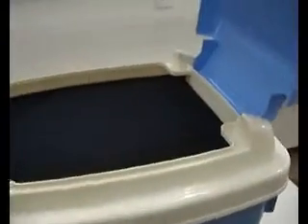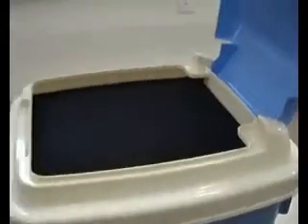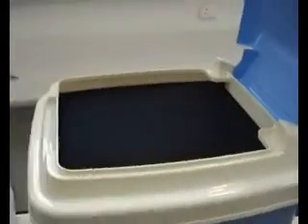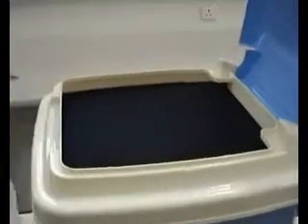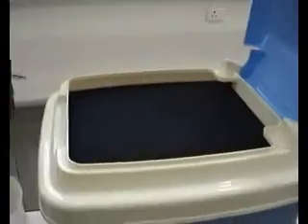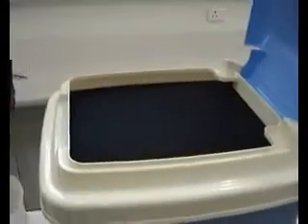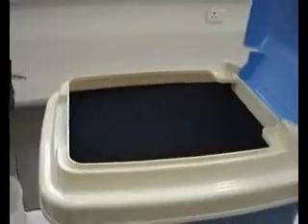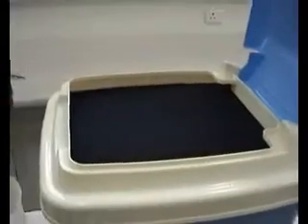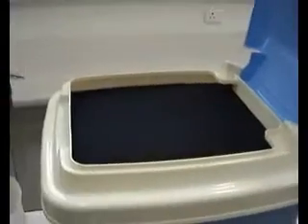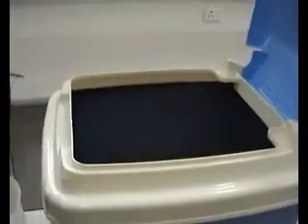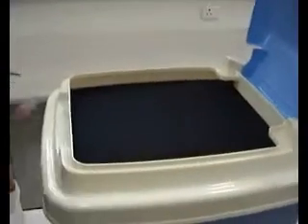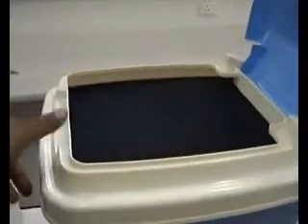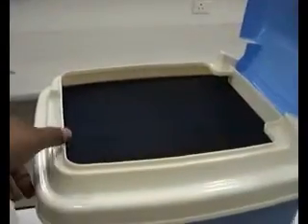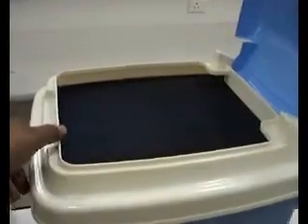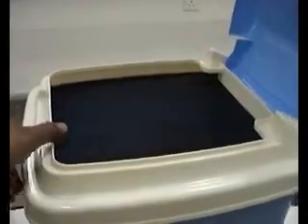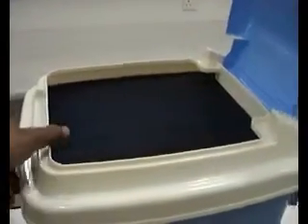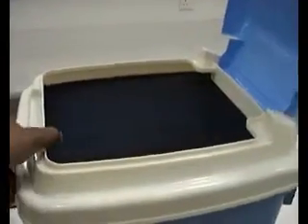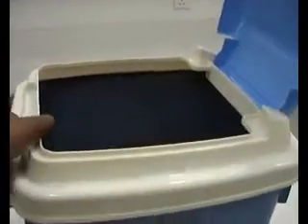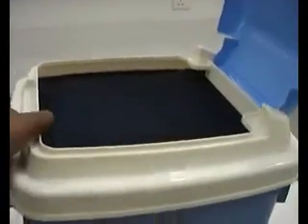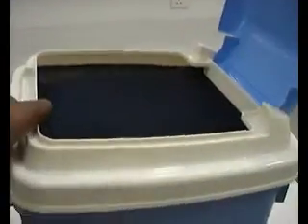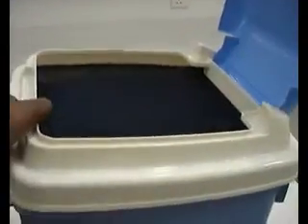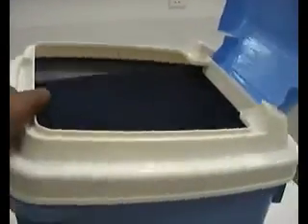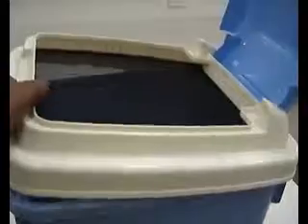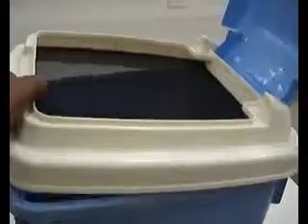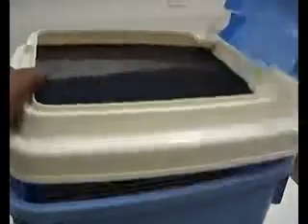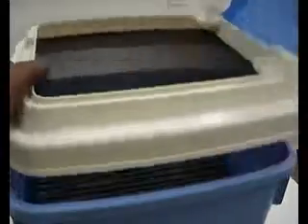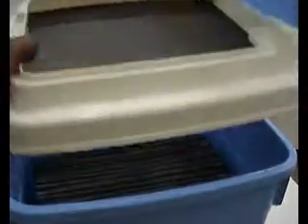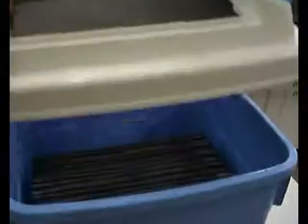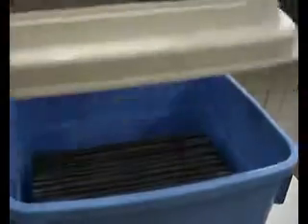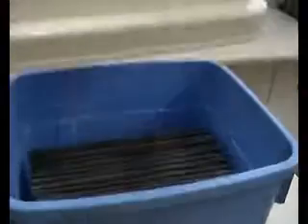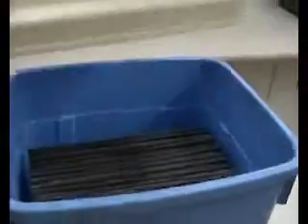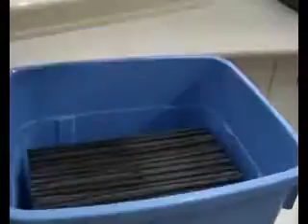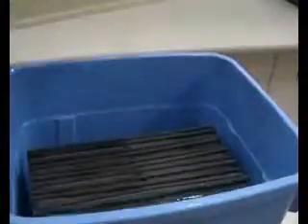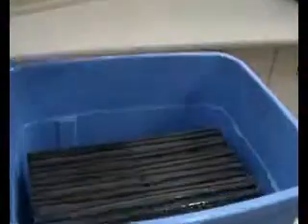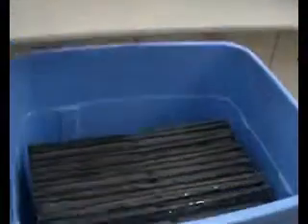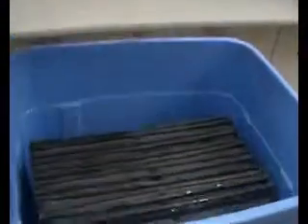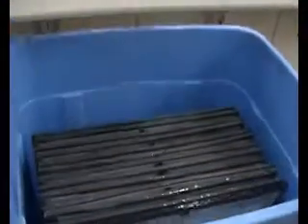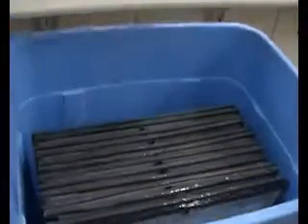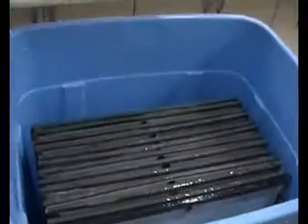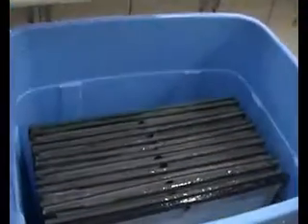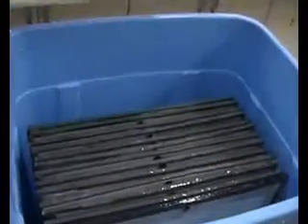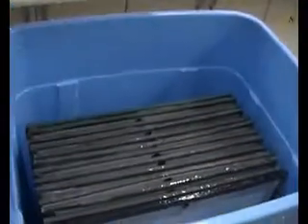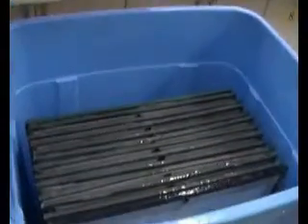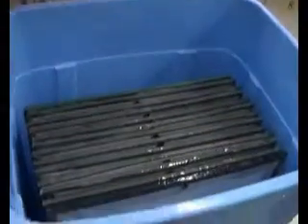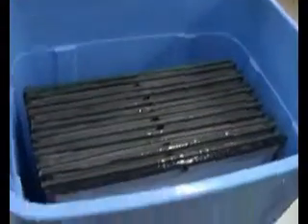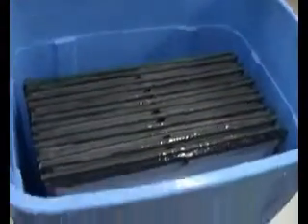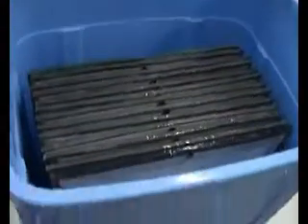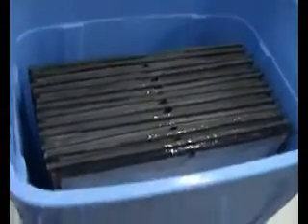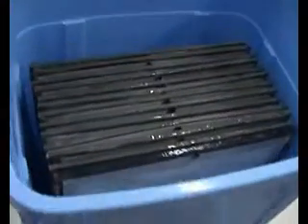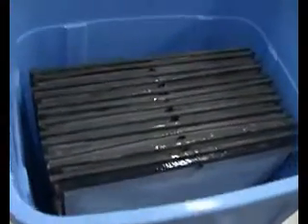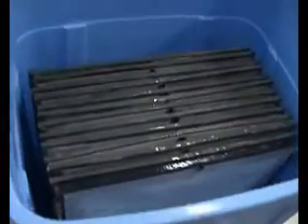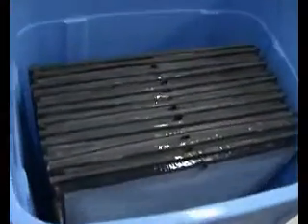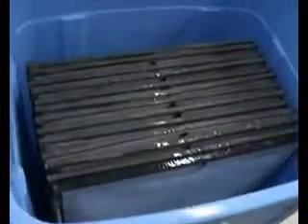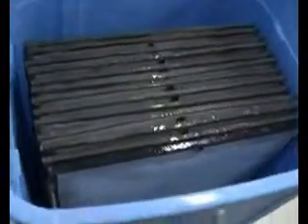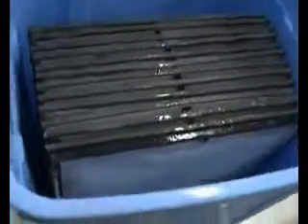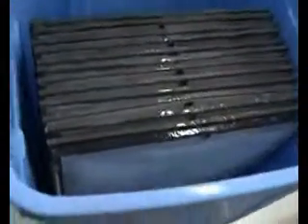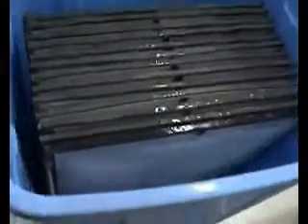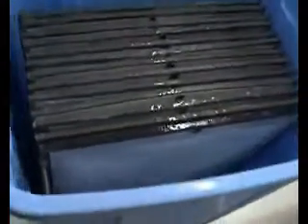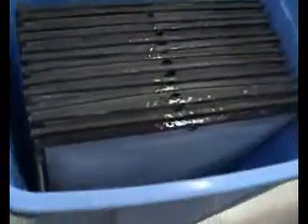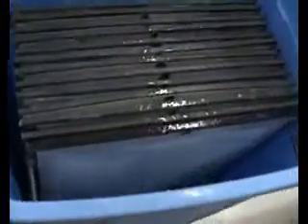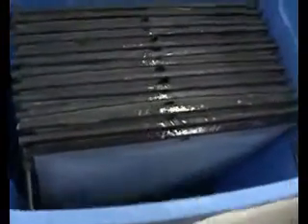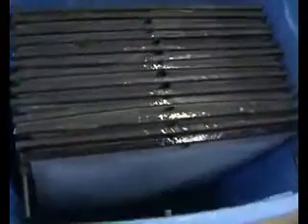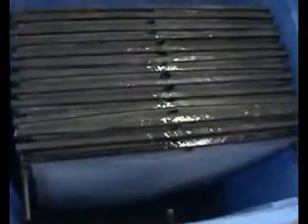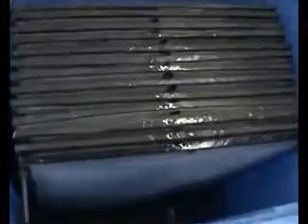At the top we have a screen. We take off the lid. Inside you have the membrane pack.